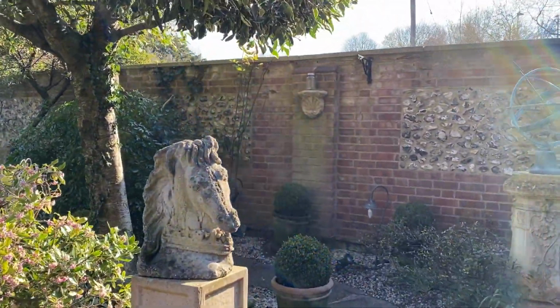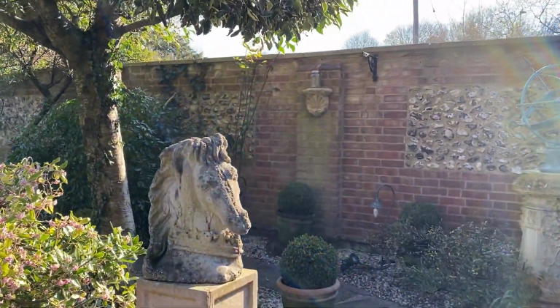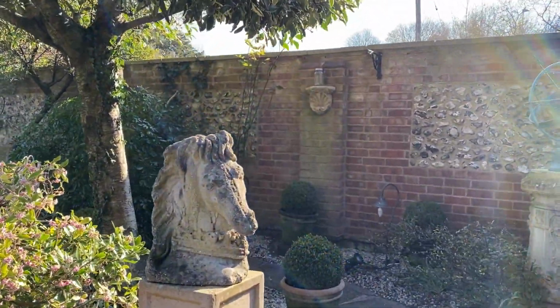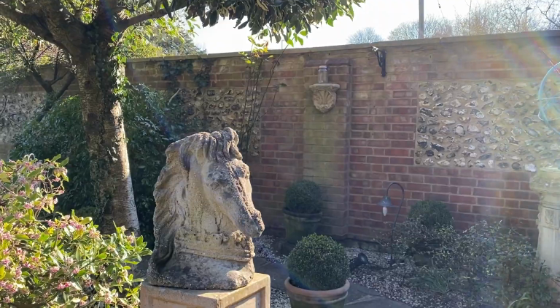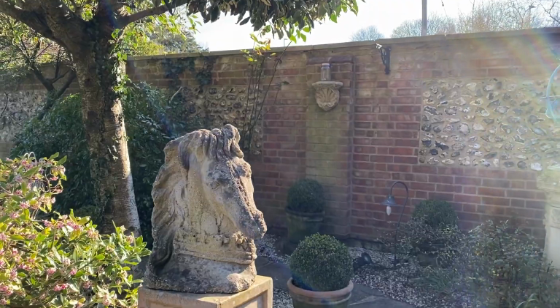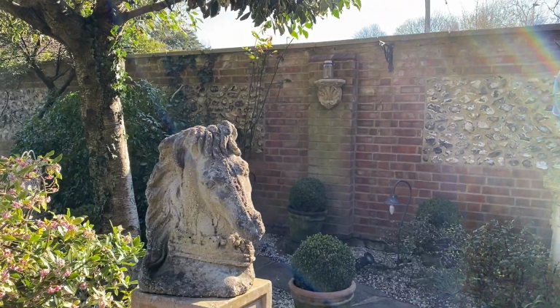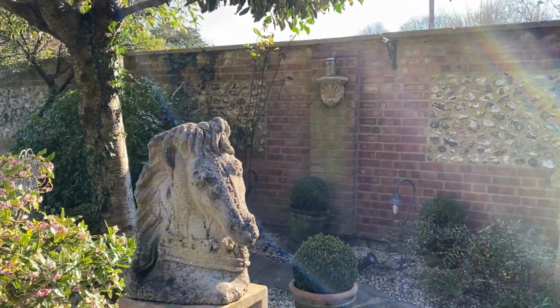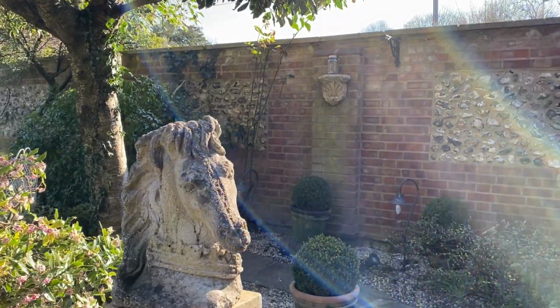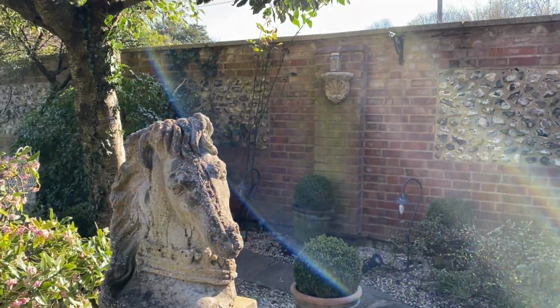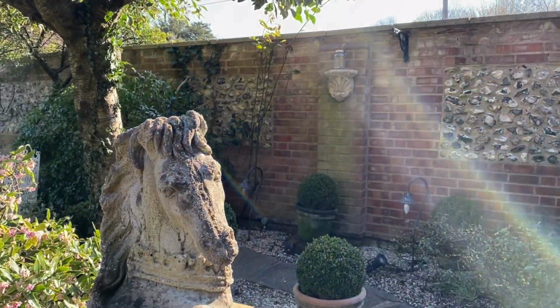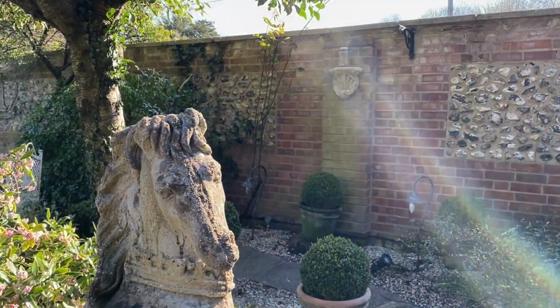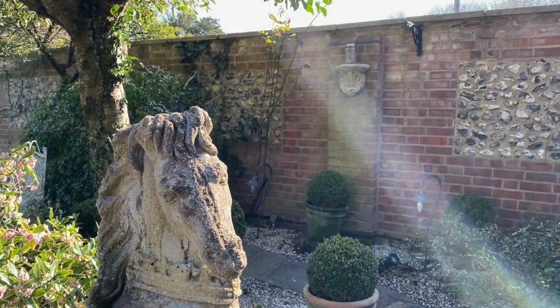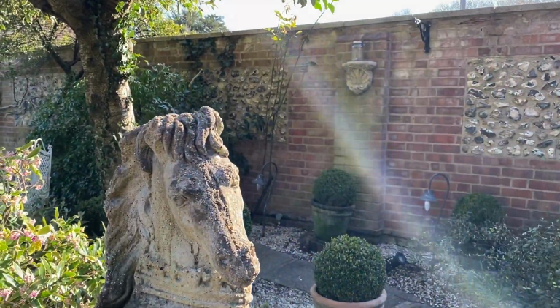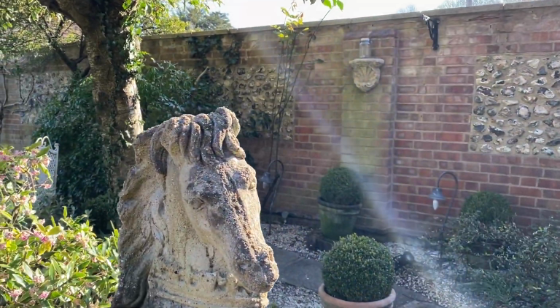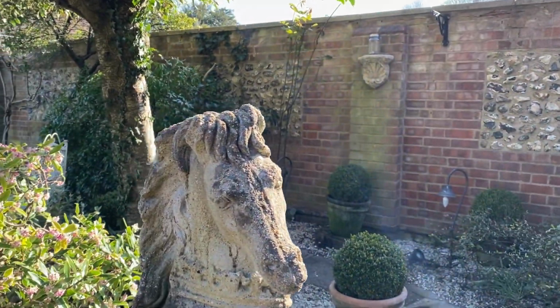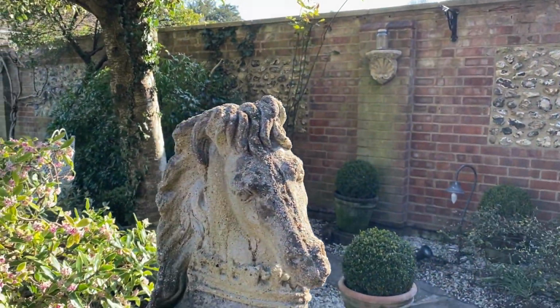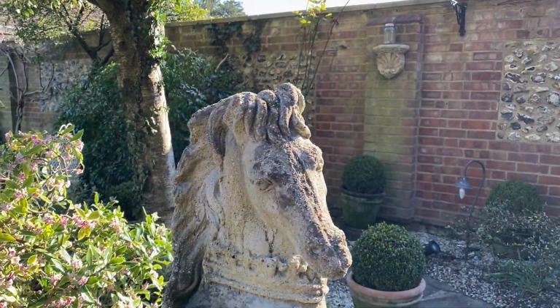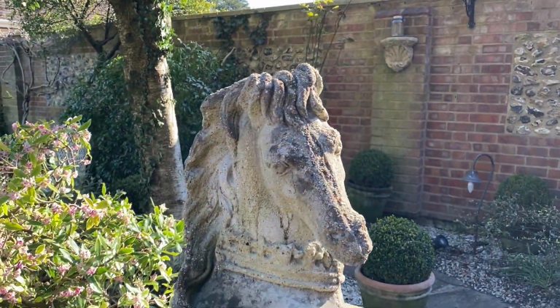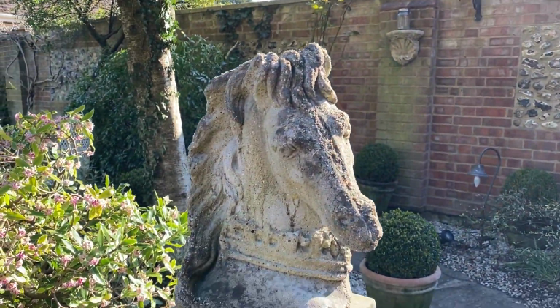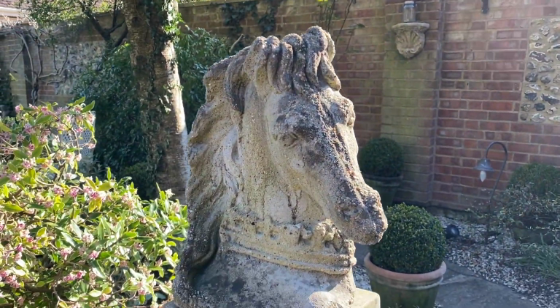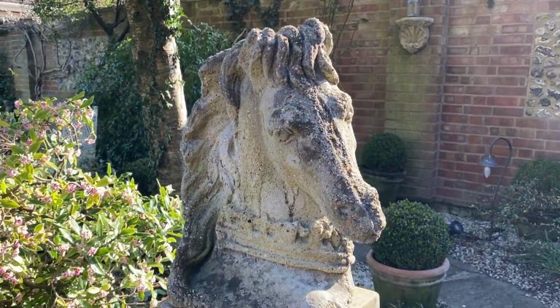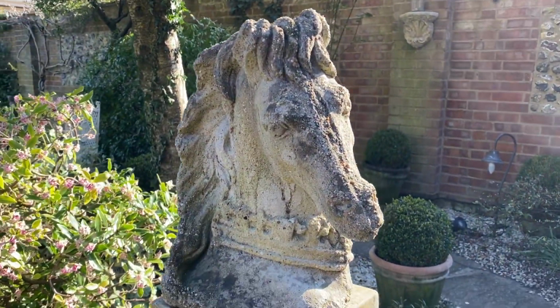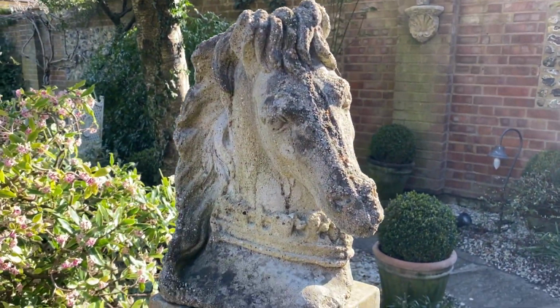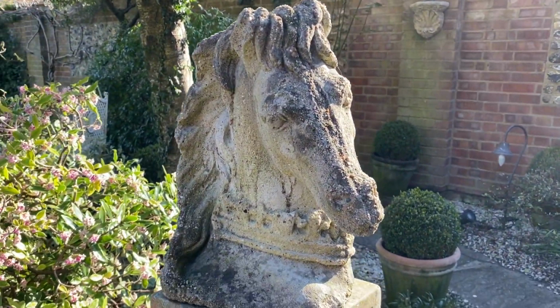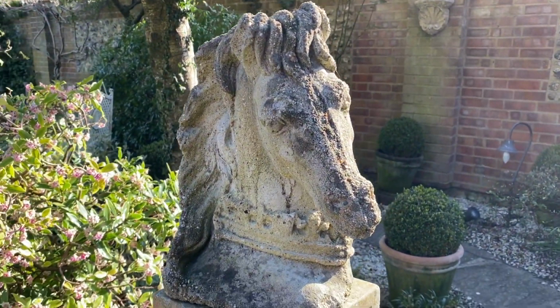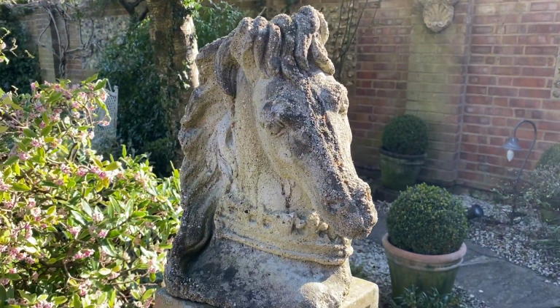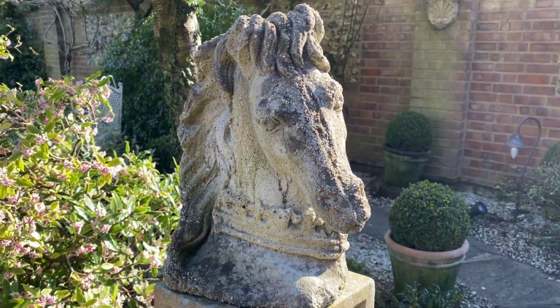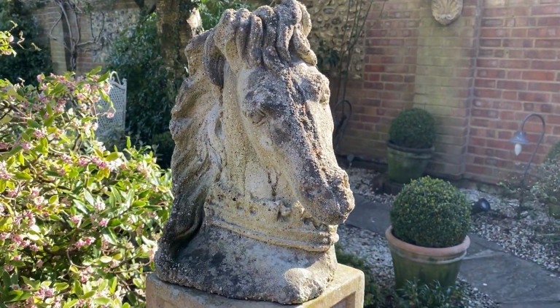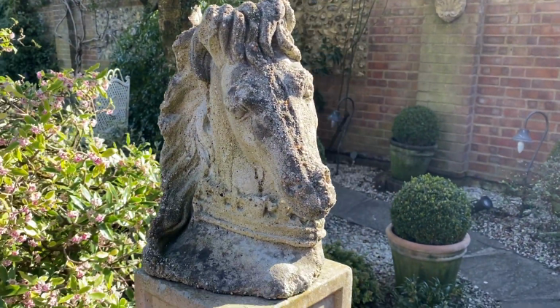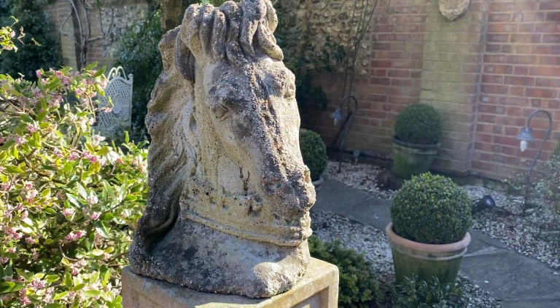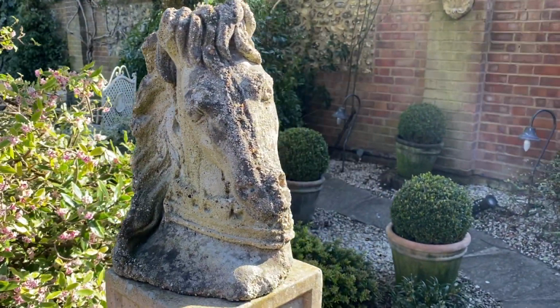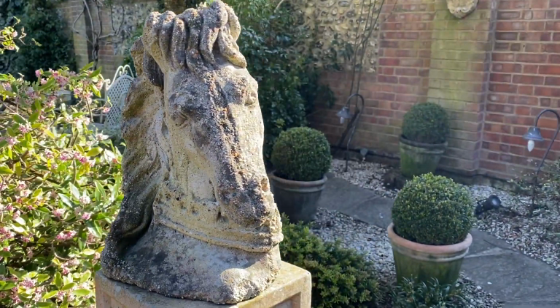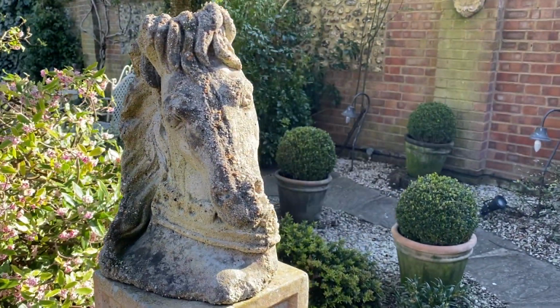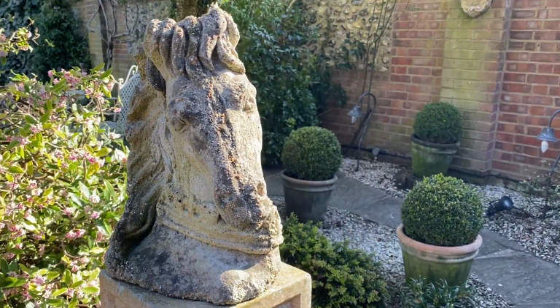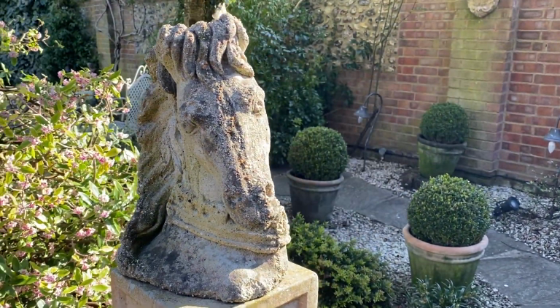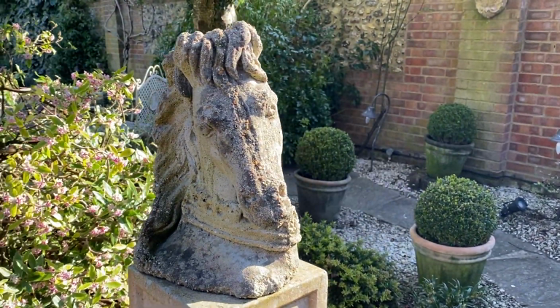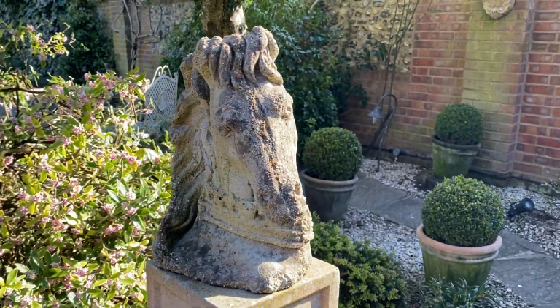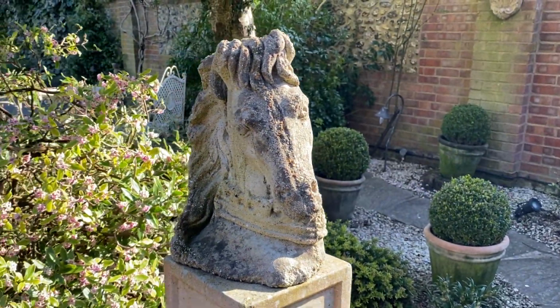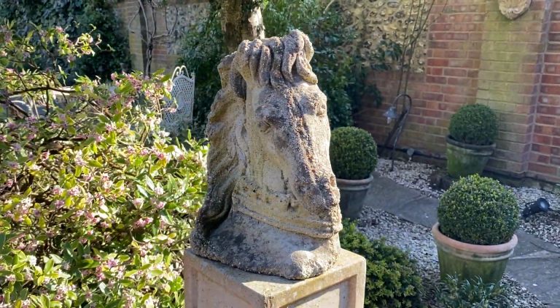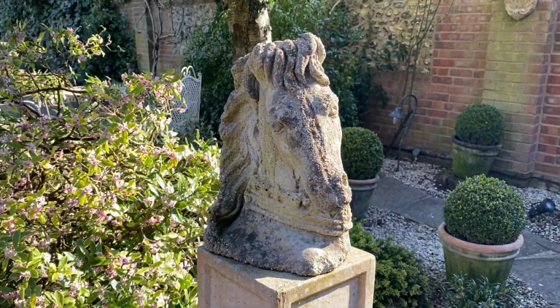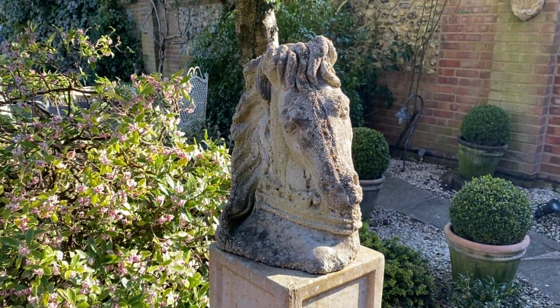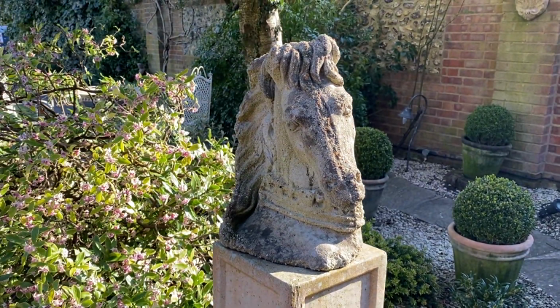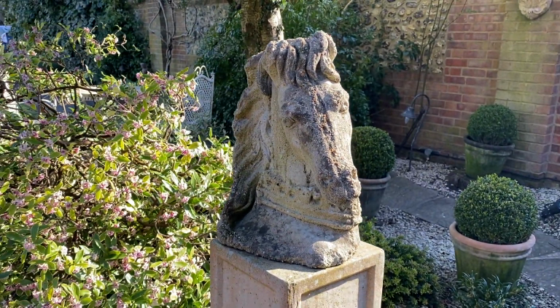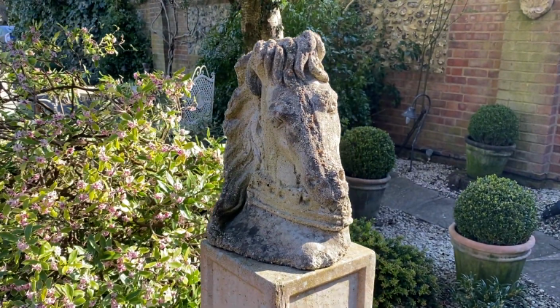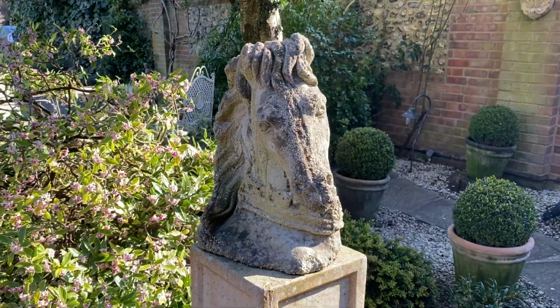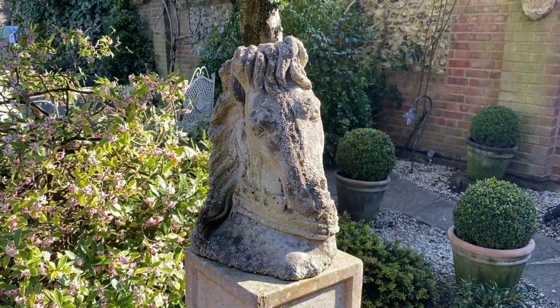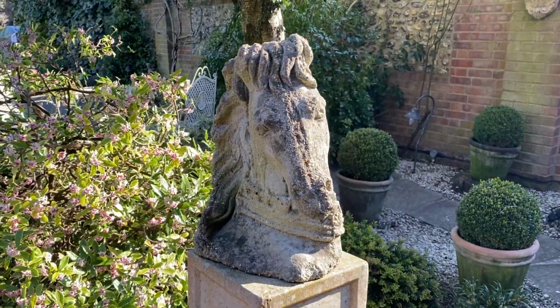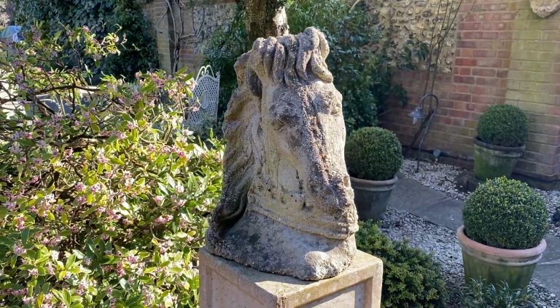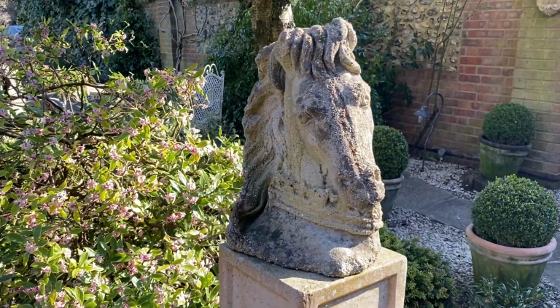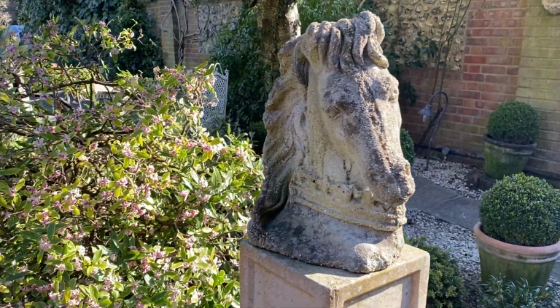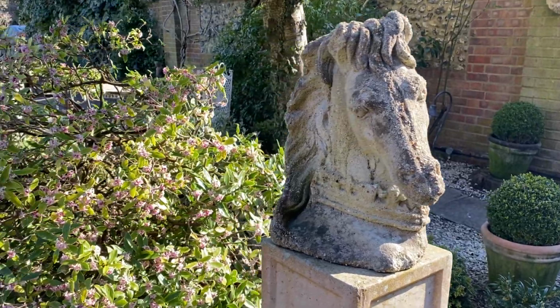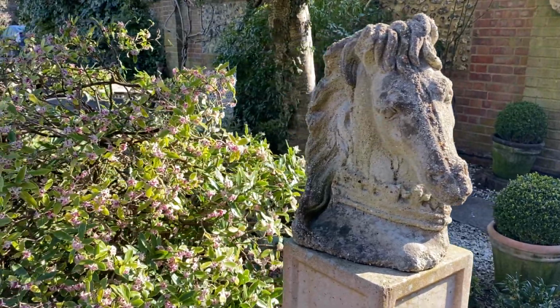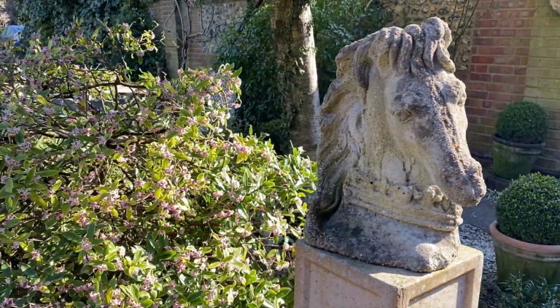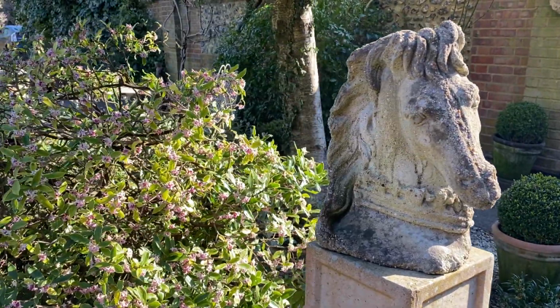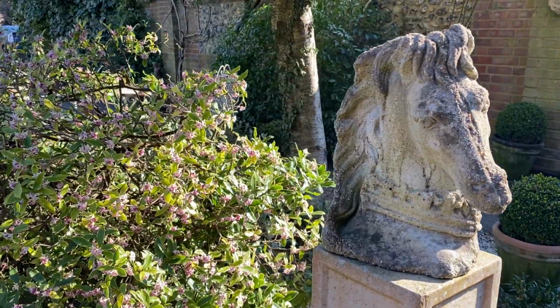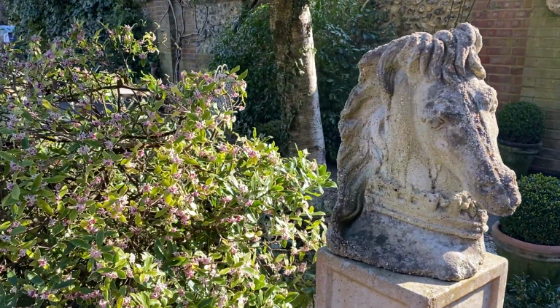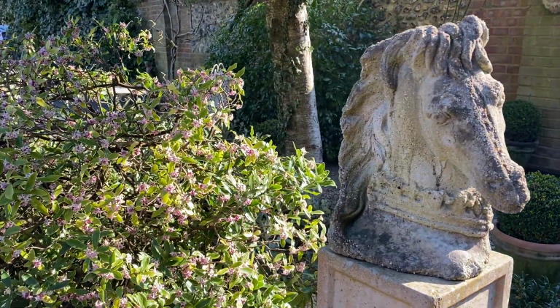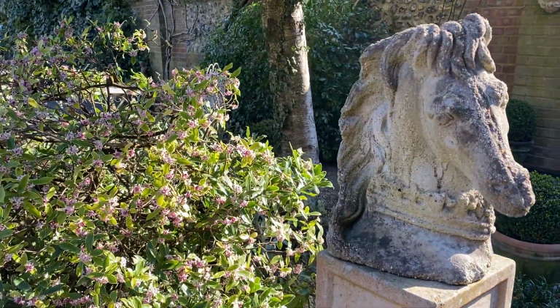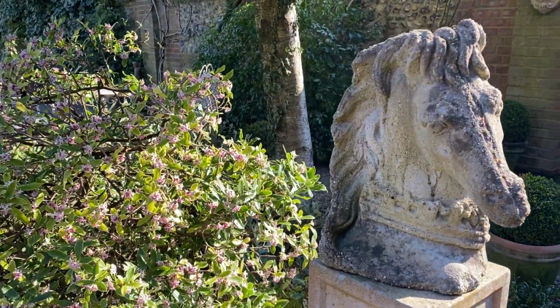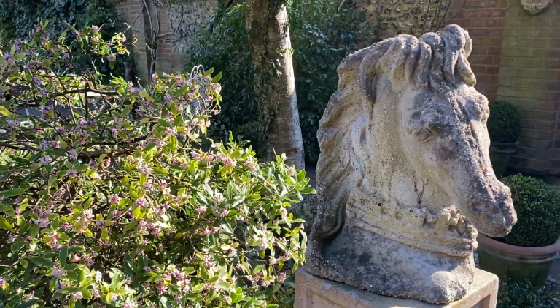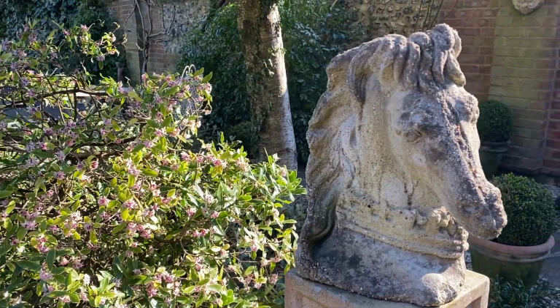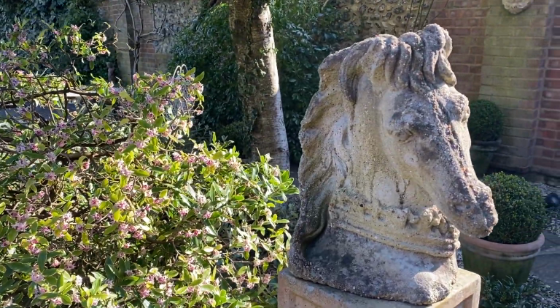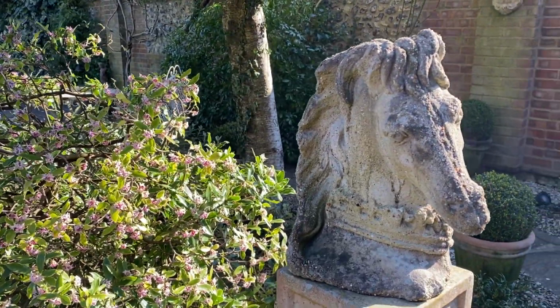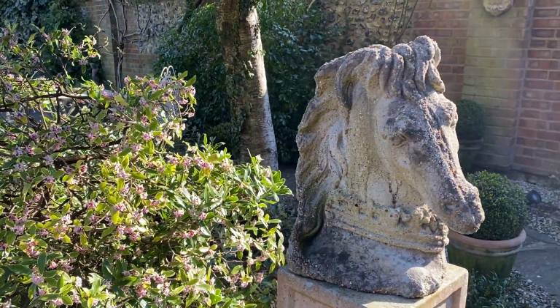Hello horse, how are you? Looking gorgeous as always. Such a female head - I'm sure it's an Arab.